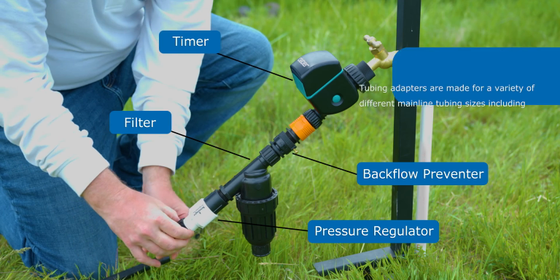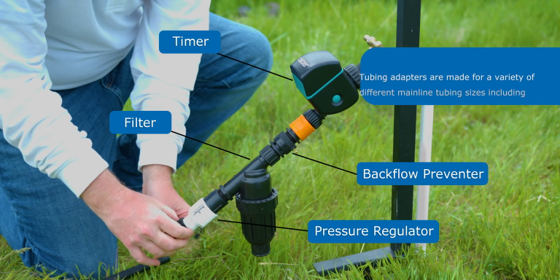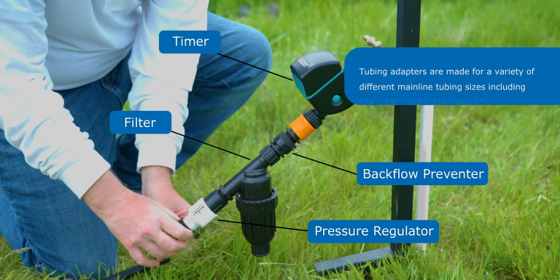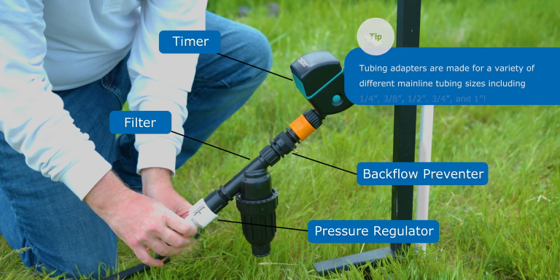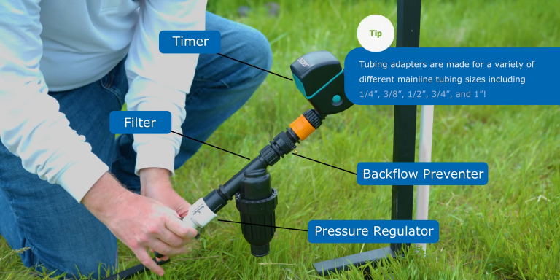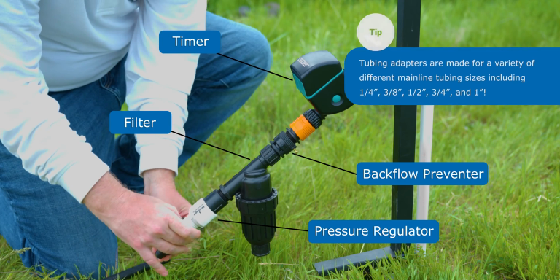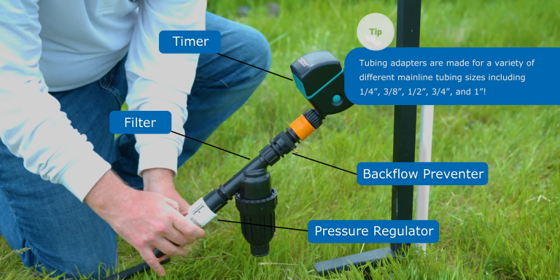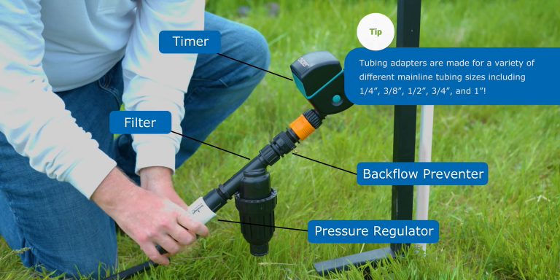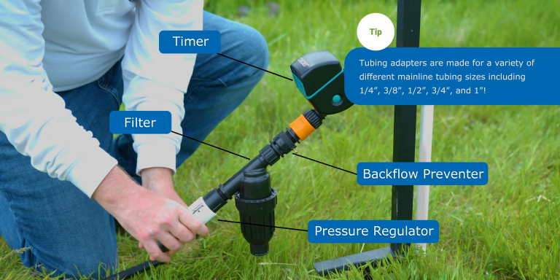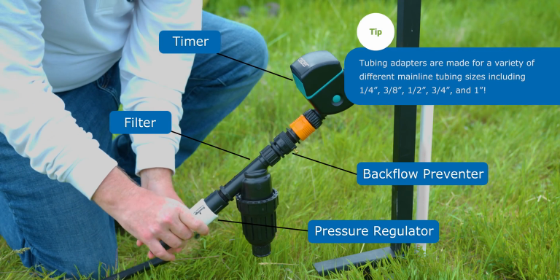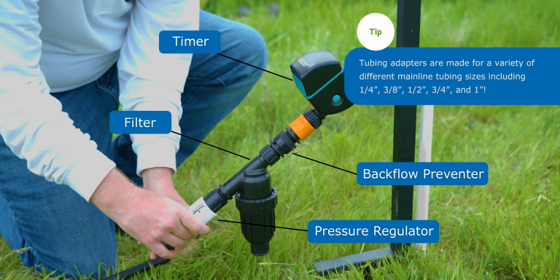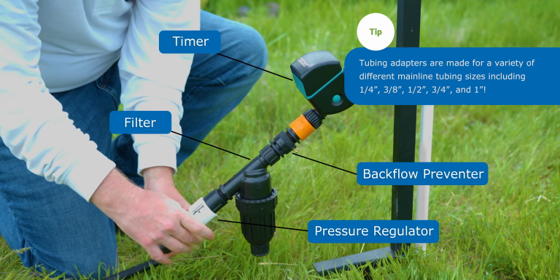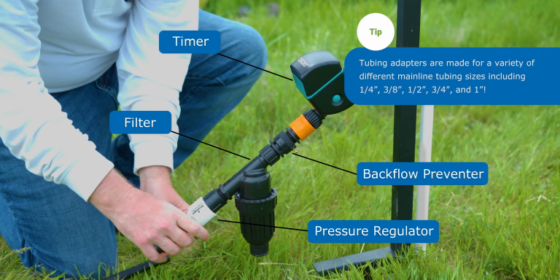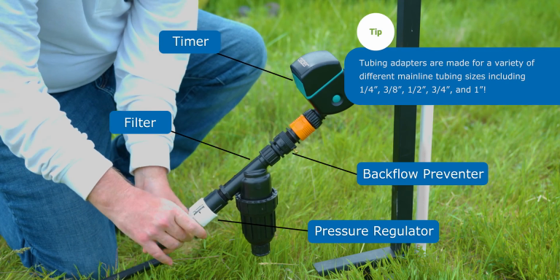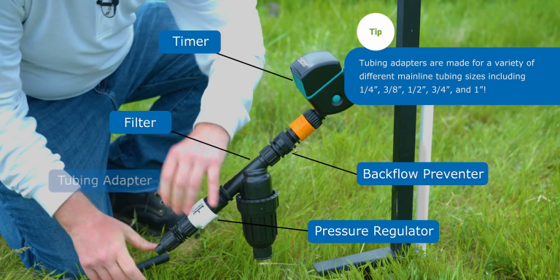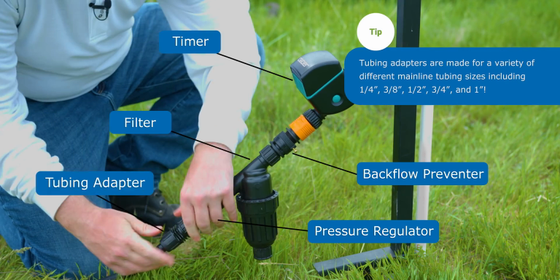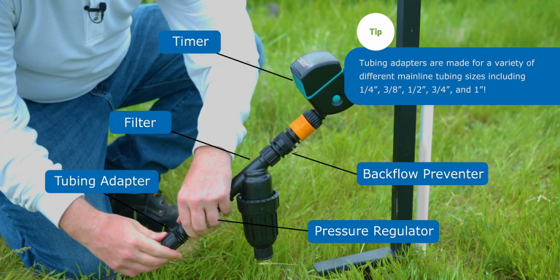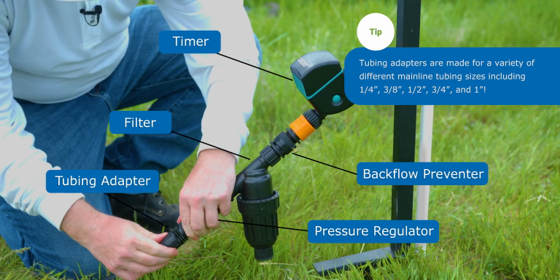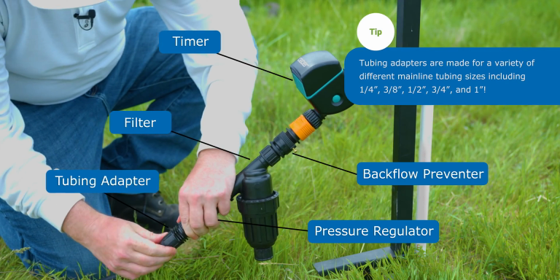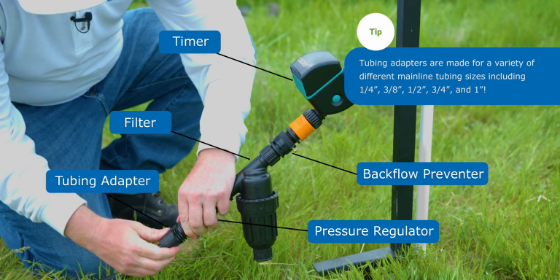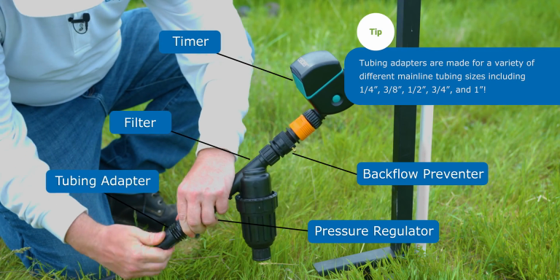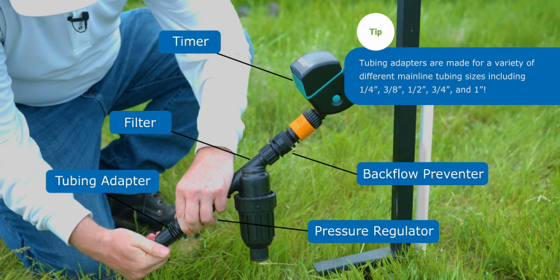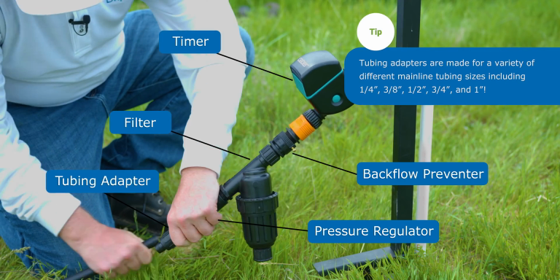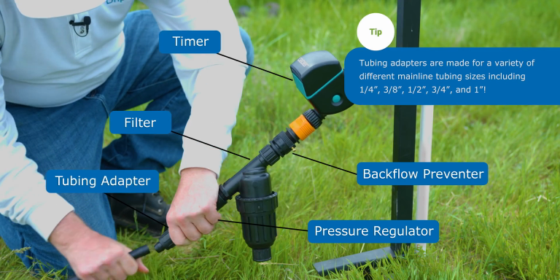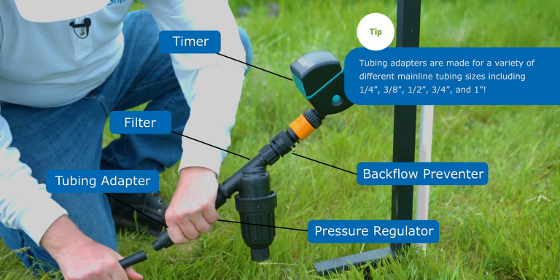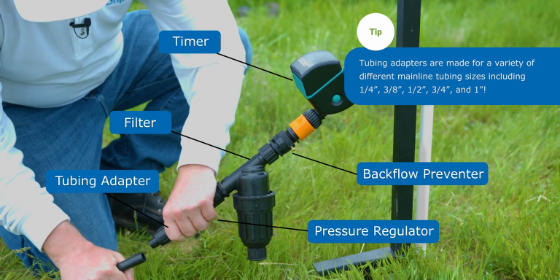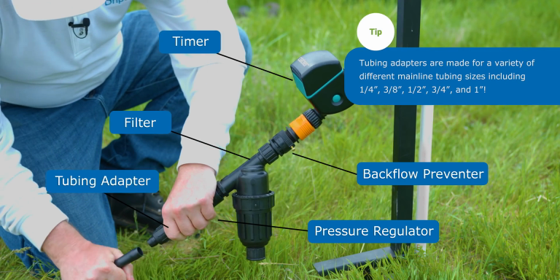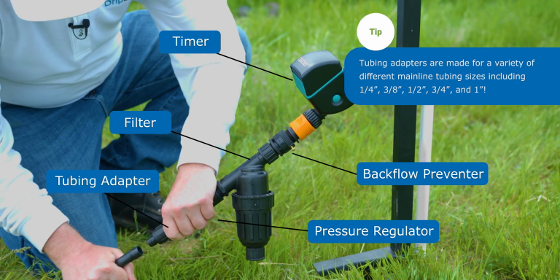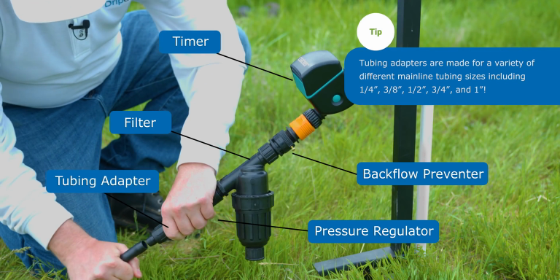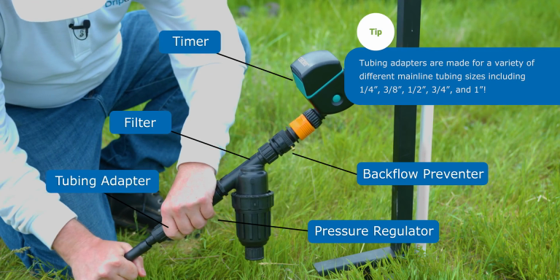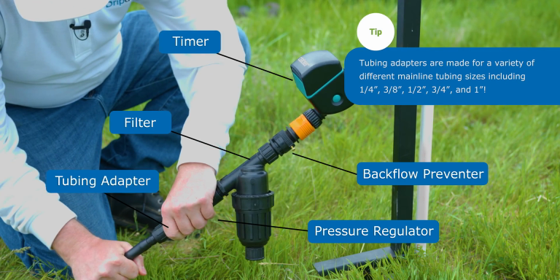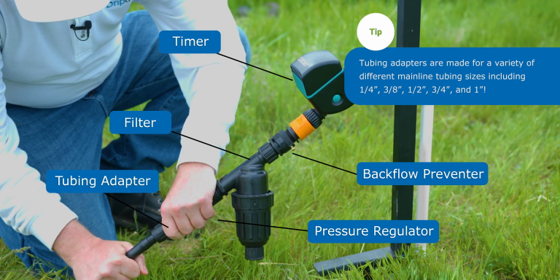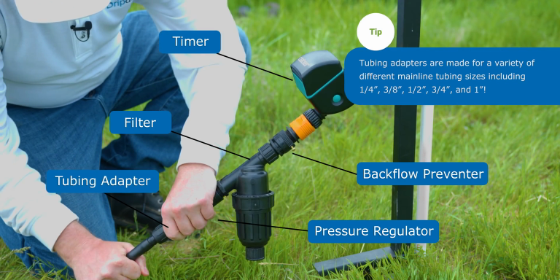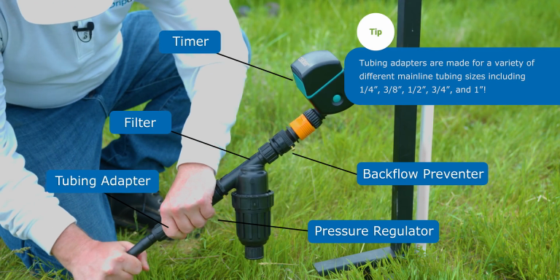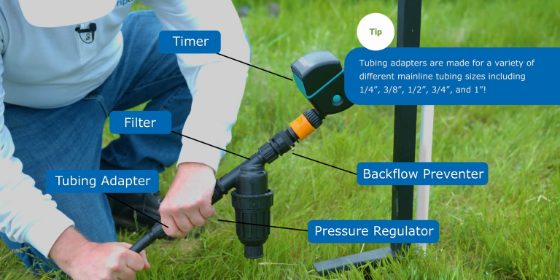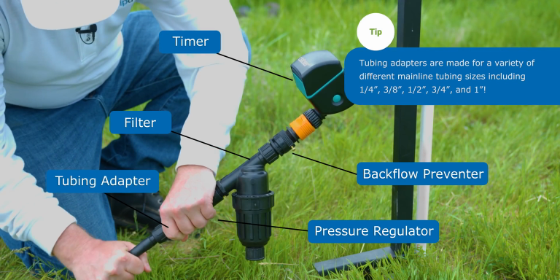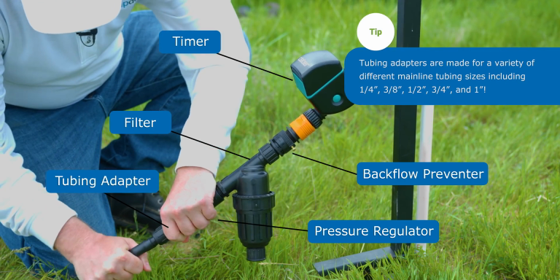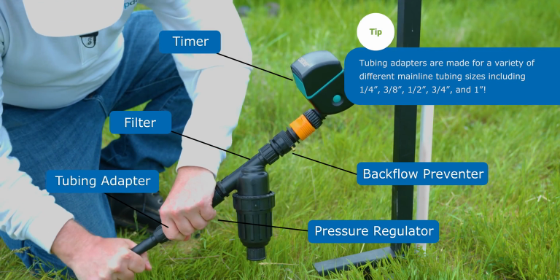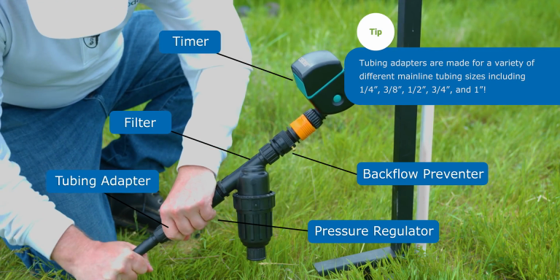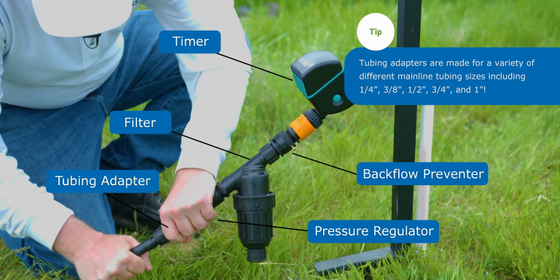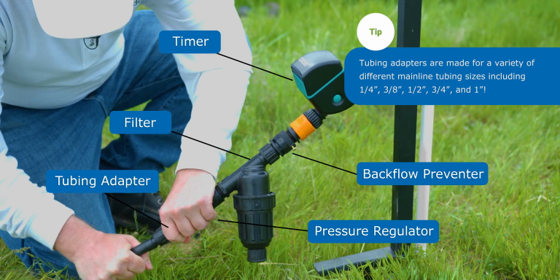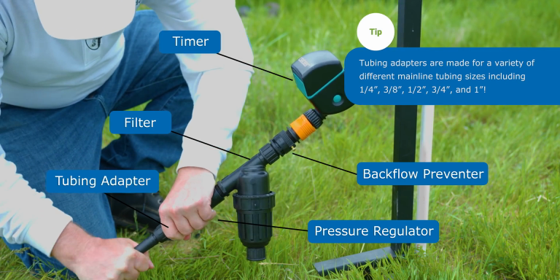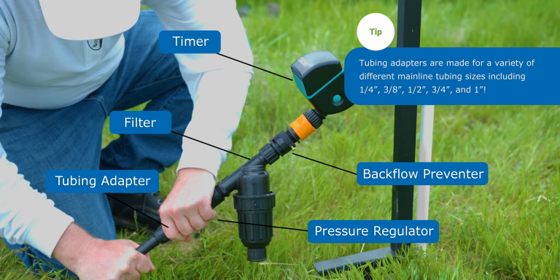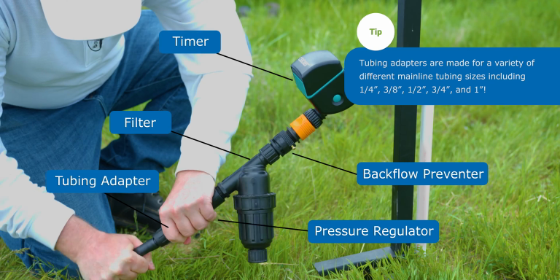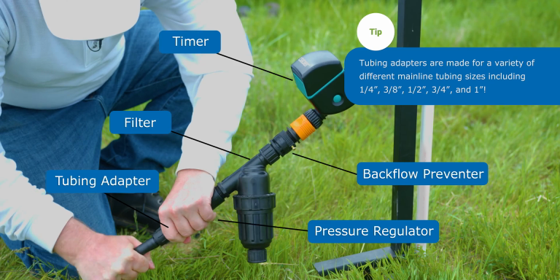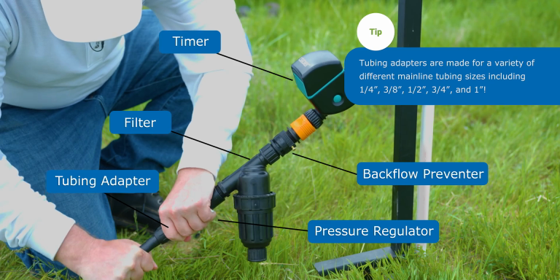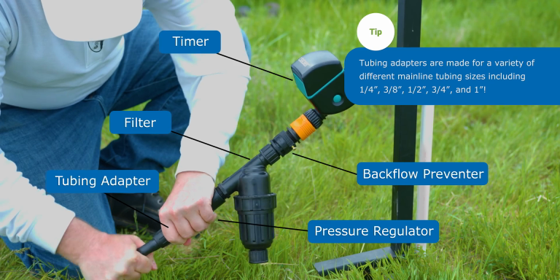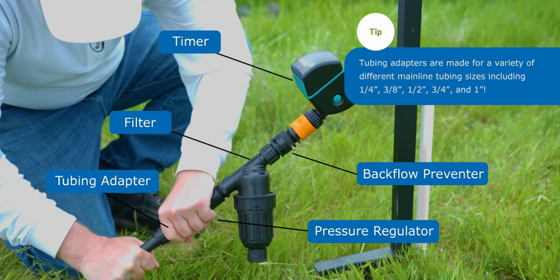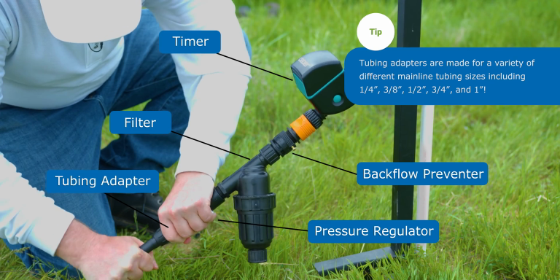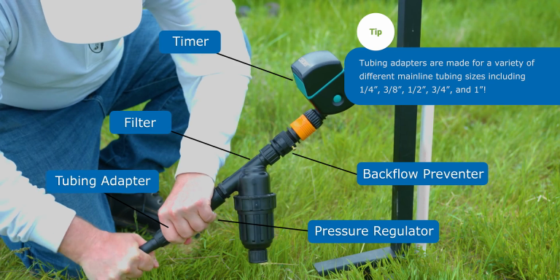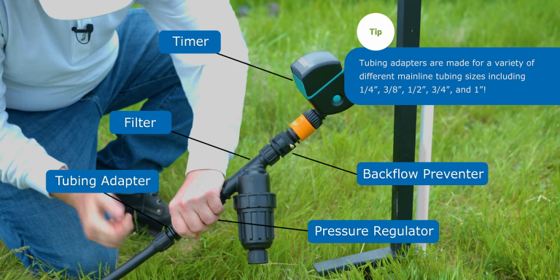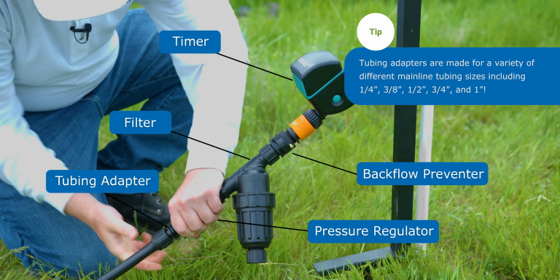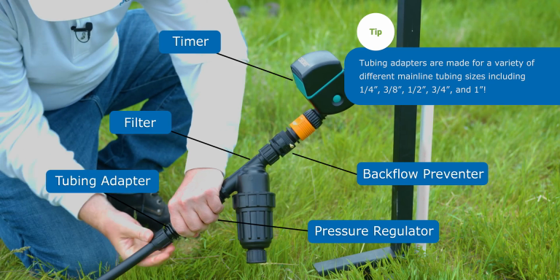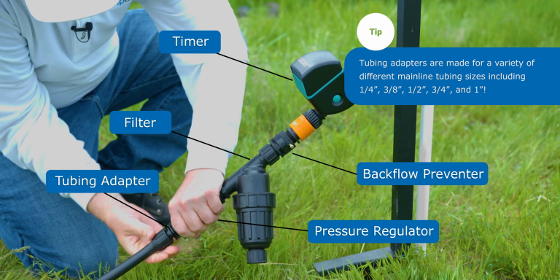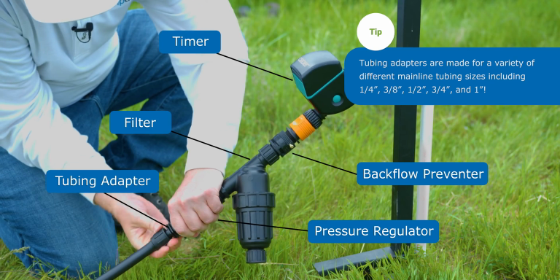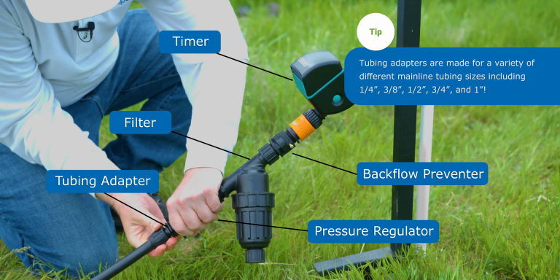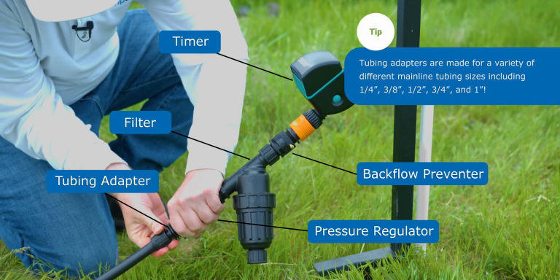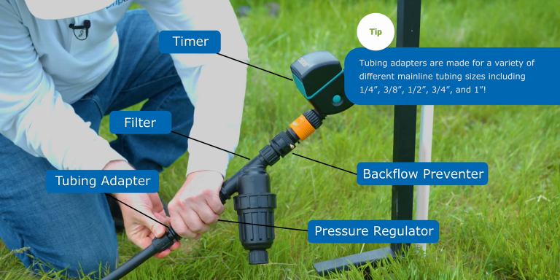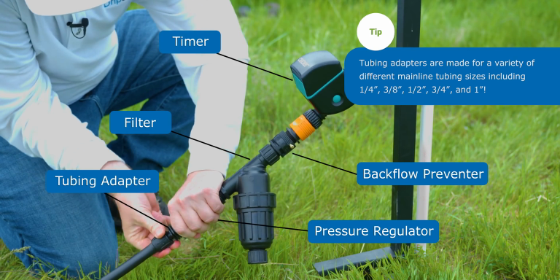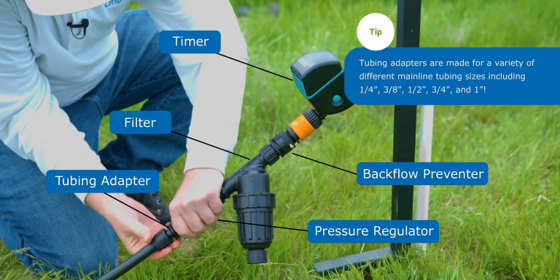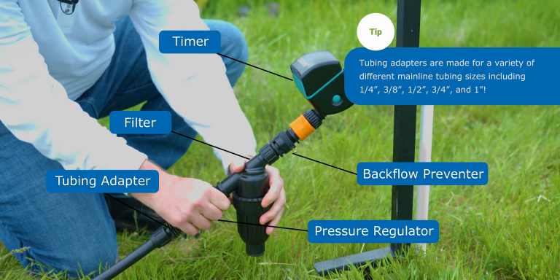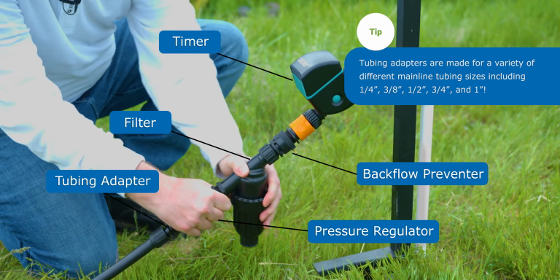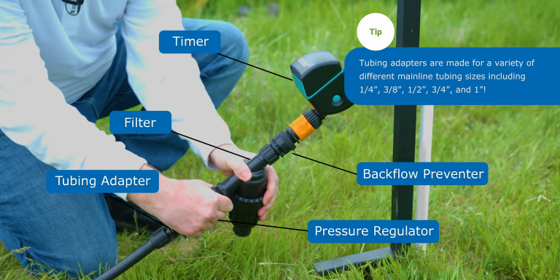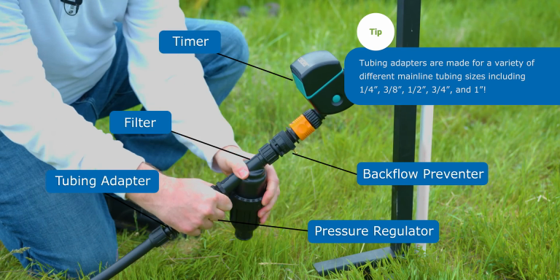Last up in the head assembly is our hose bib tubing adapter. This is the part that connects our mainline tubing to the head assembly and the water source.